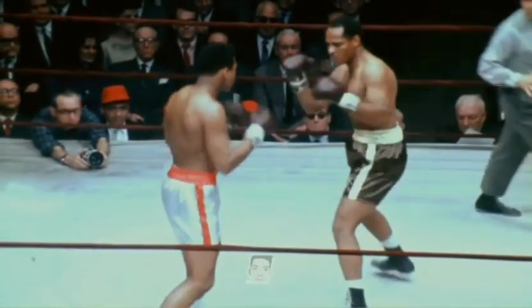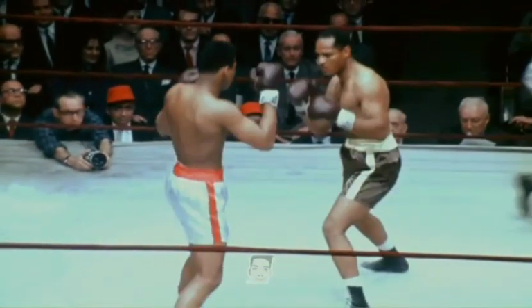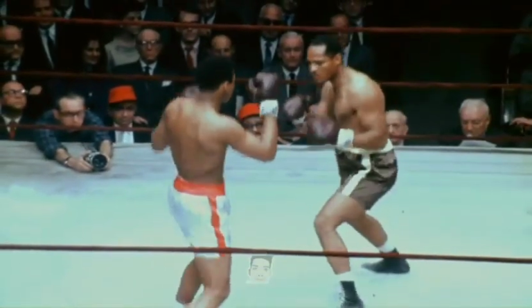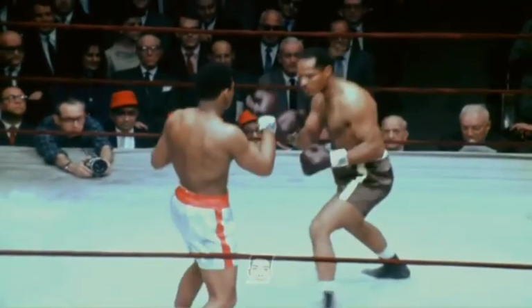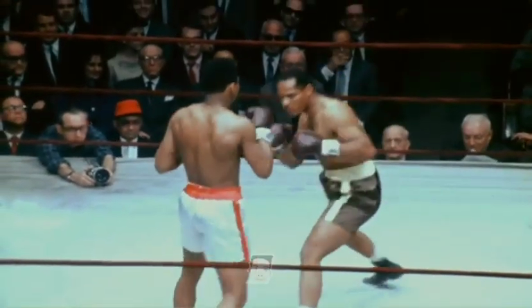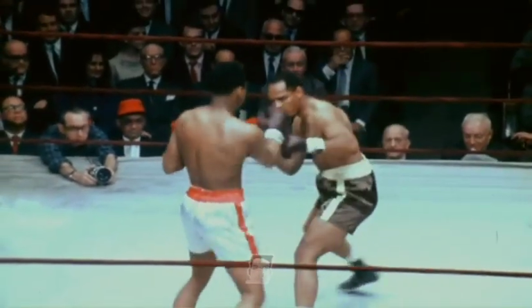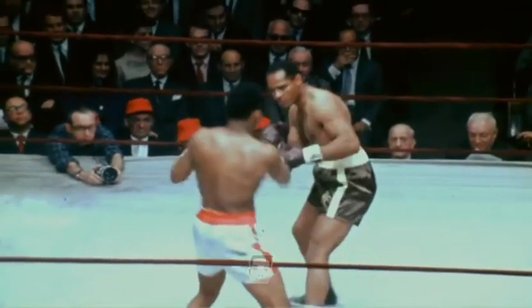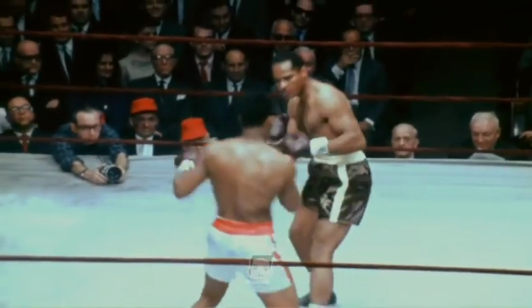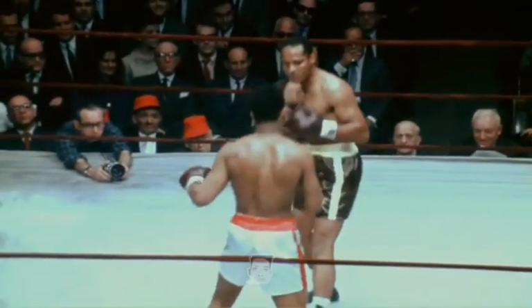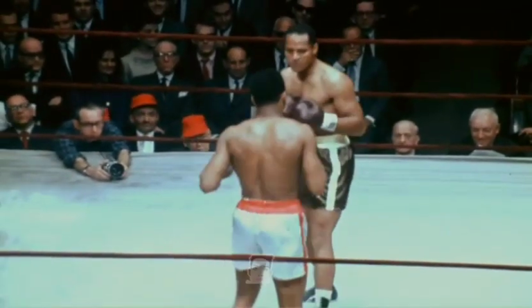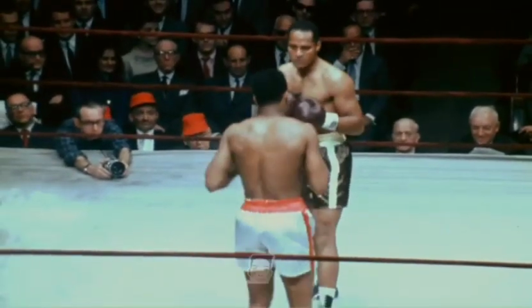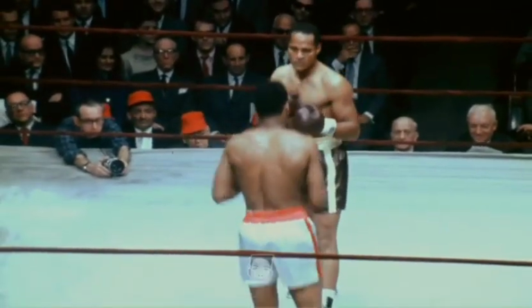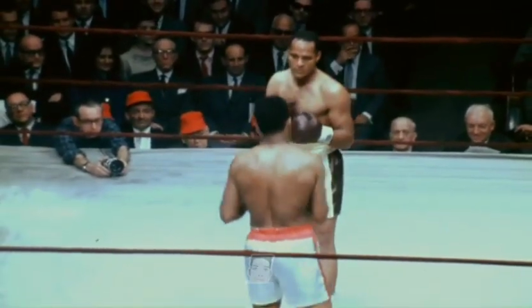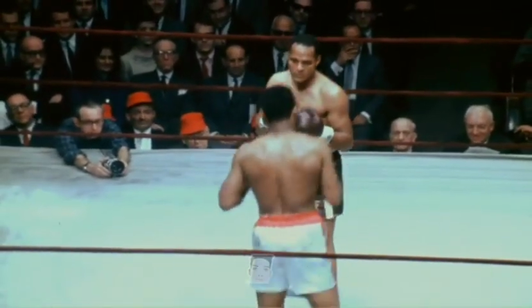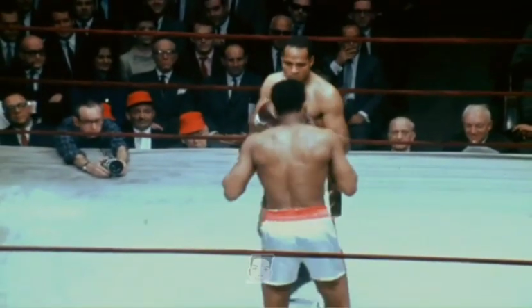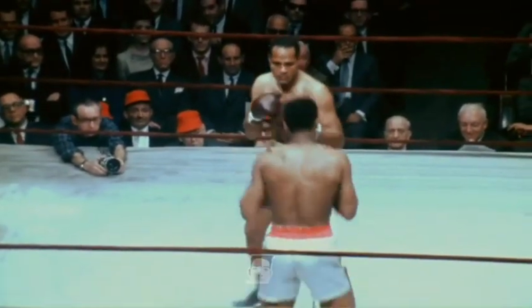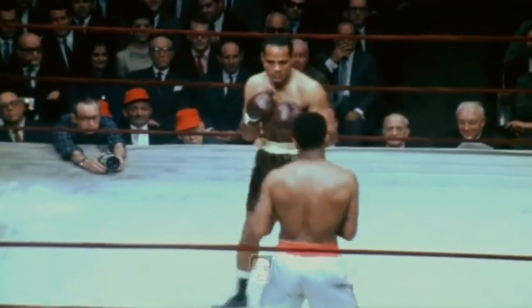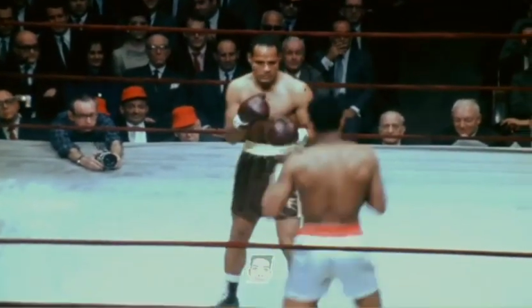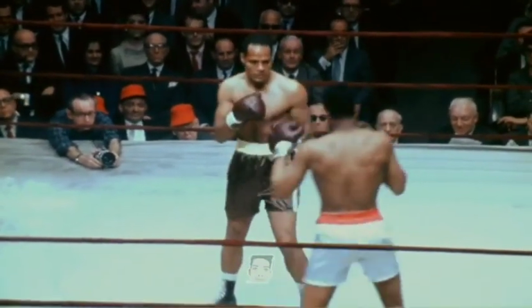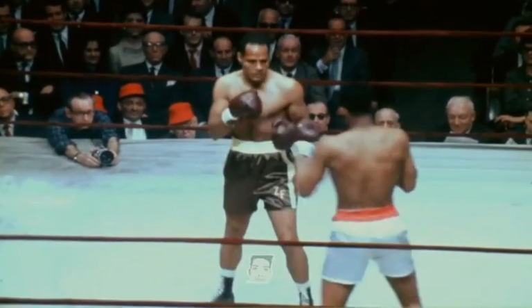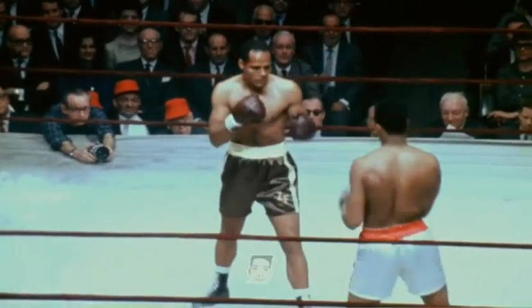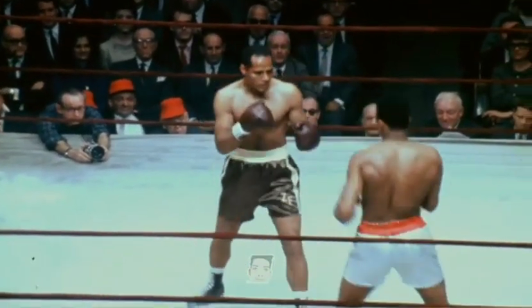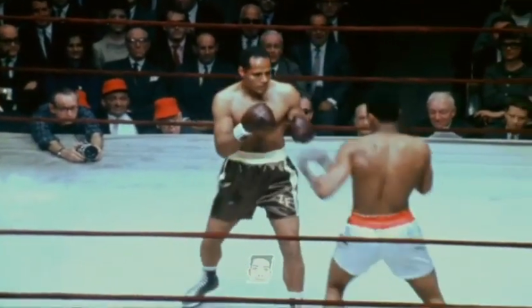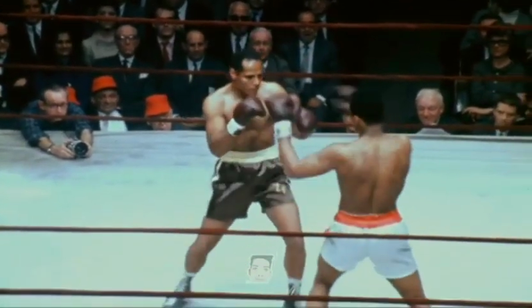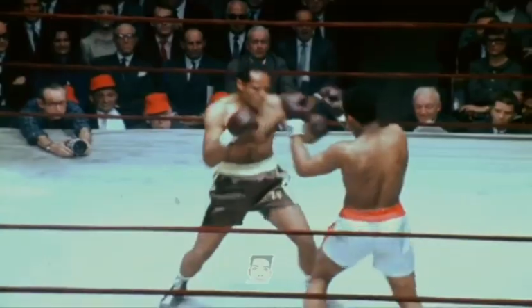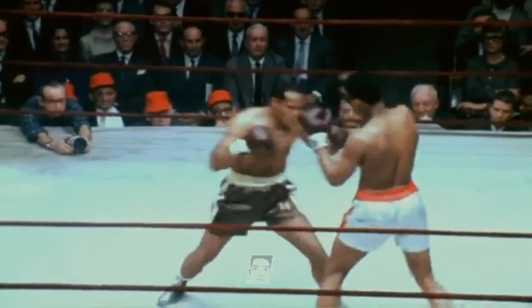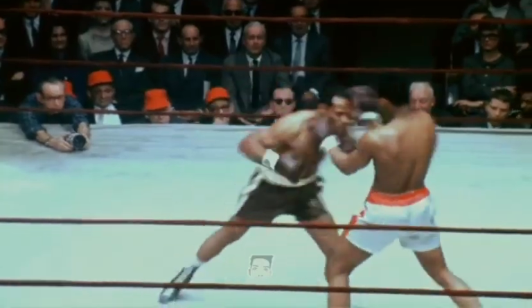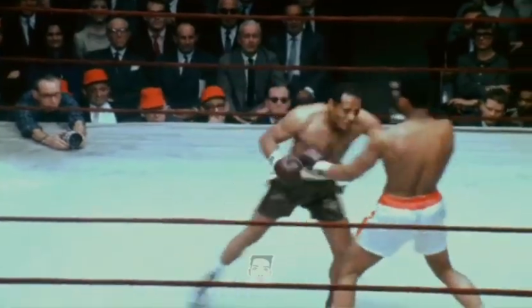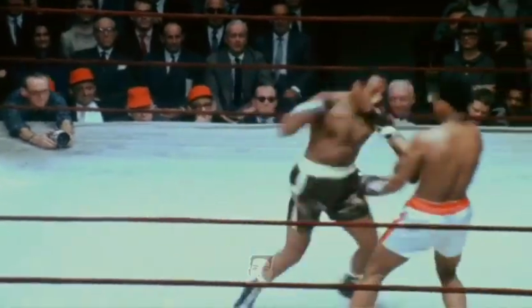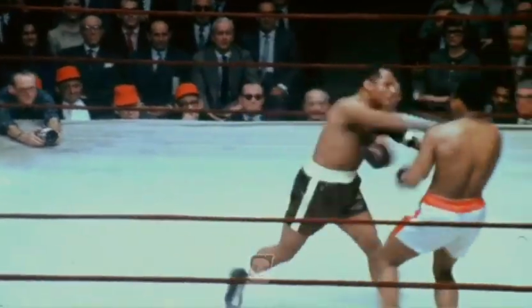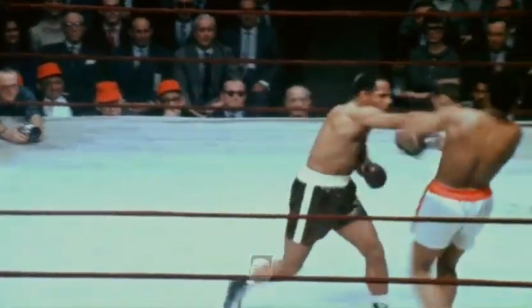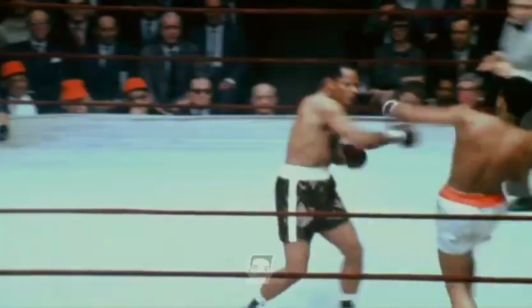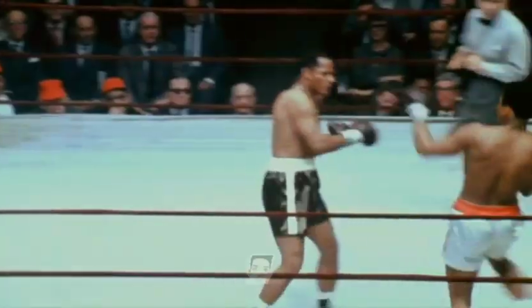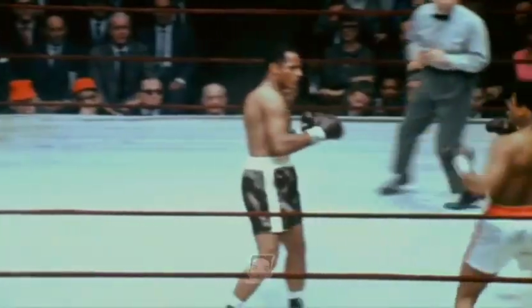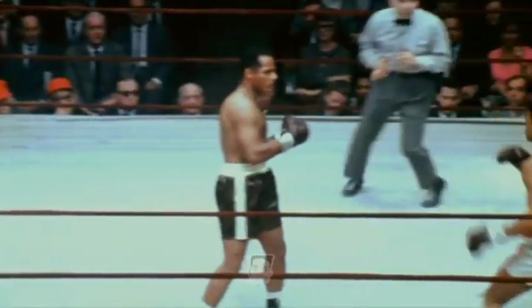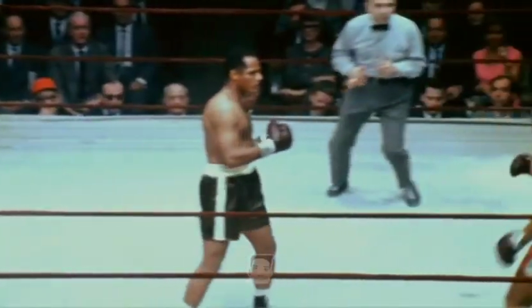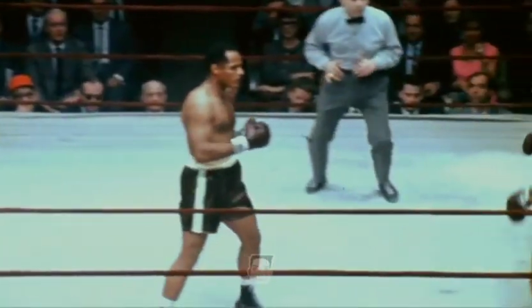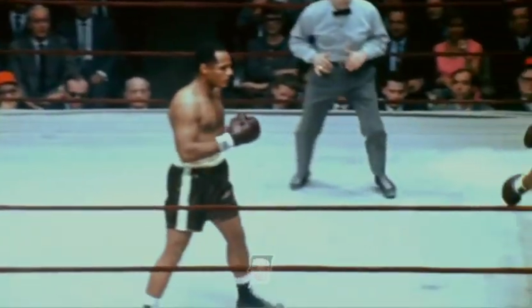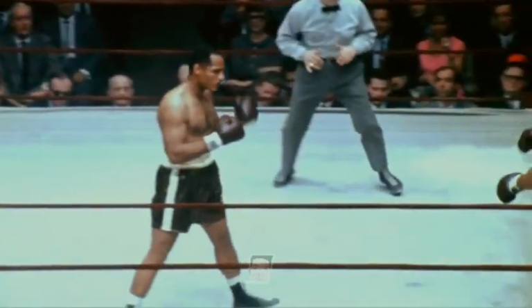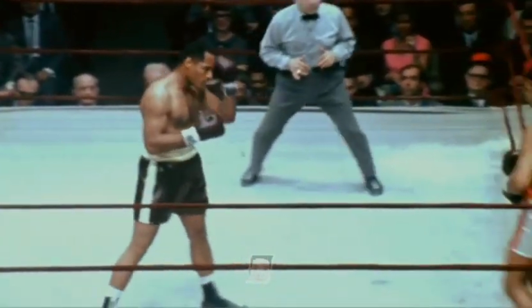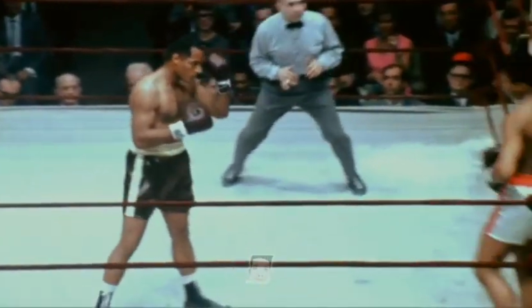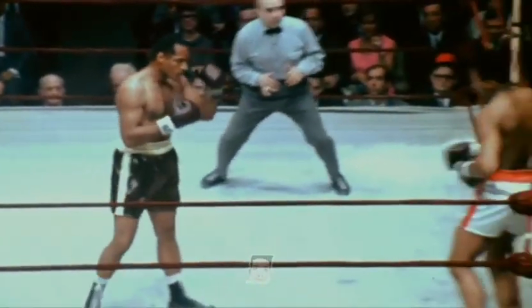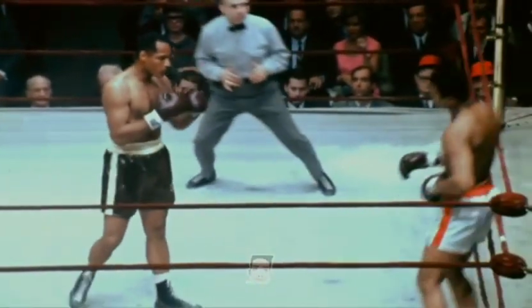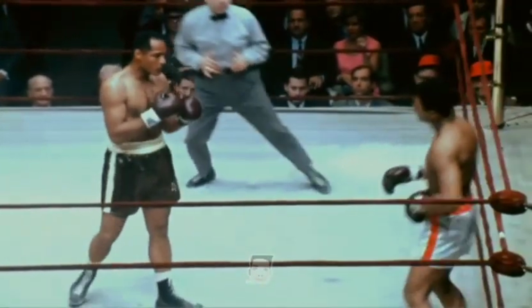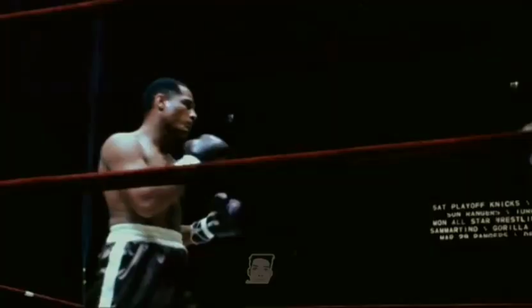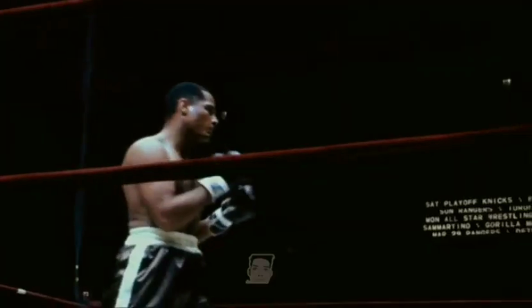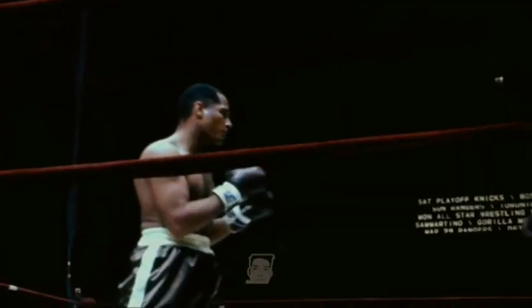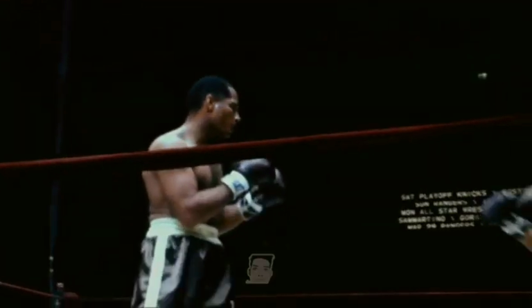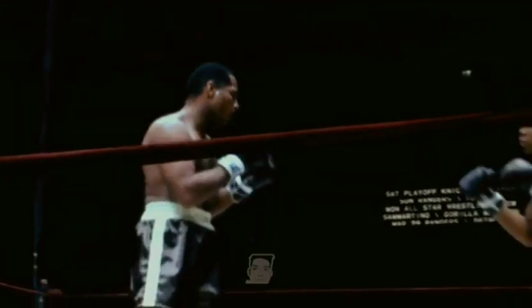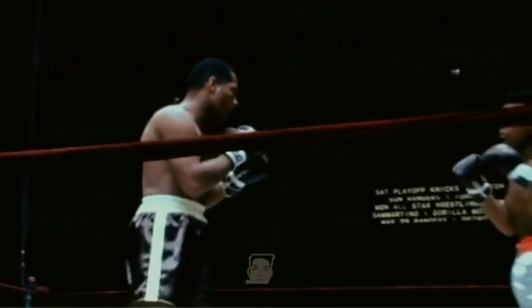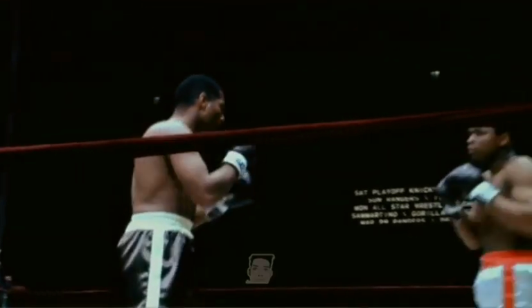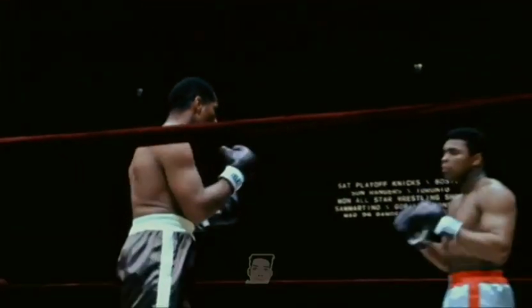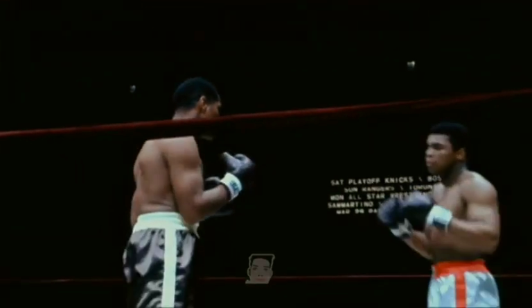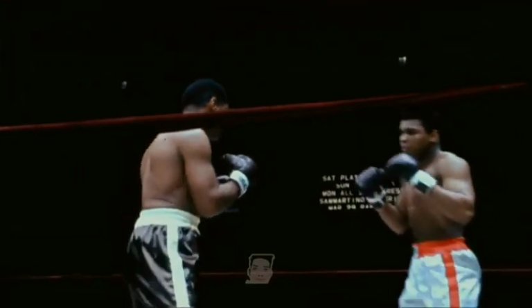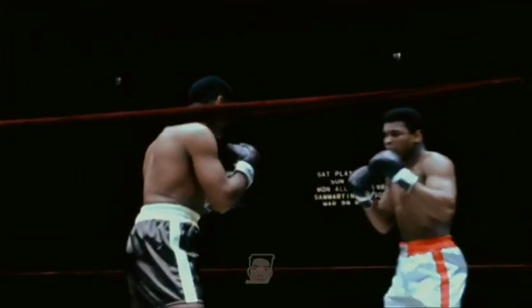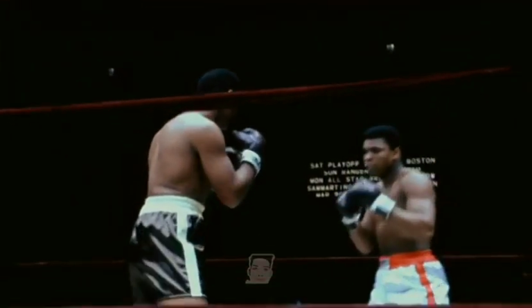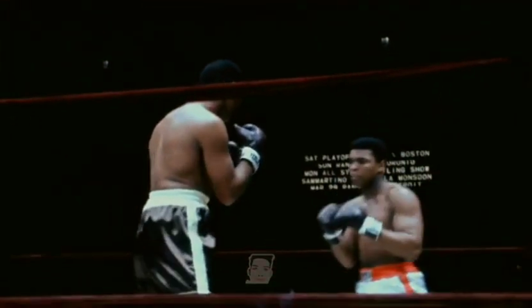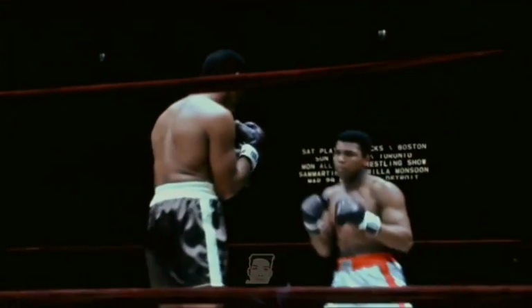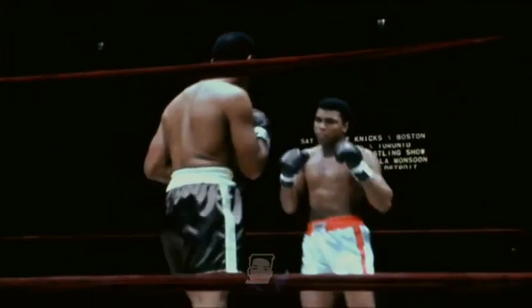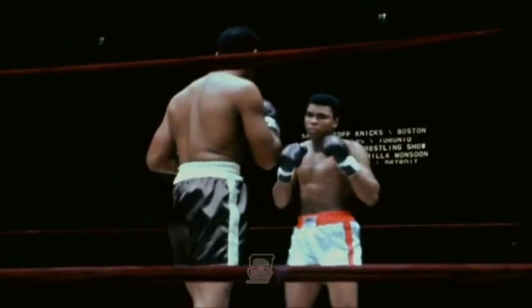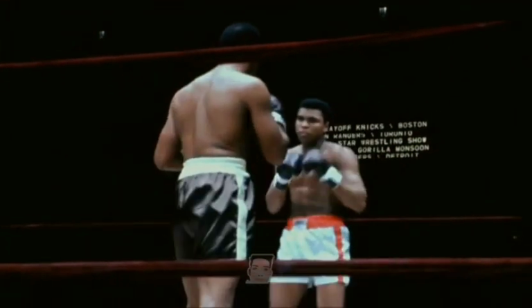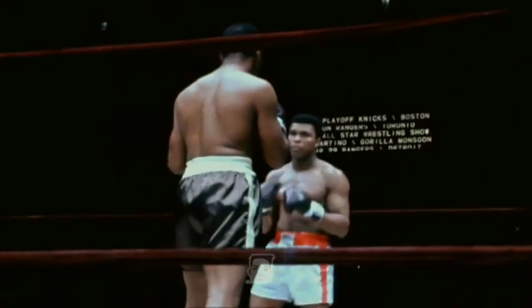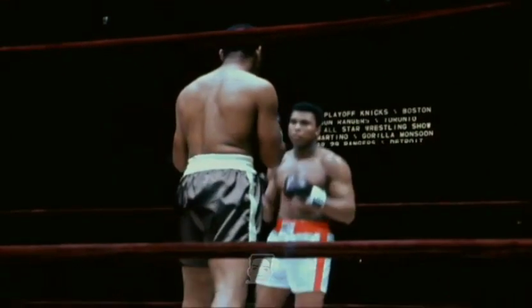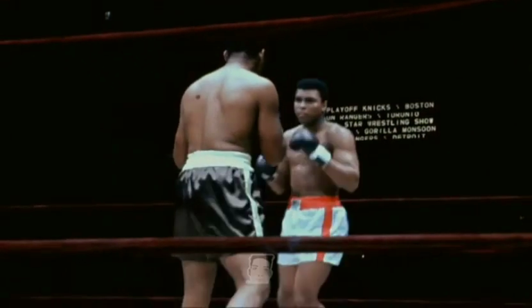Foley is a patient fighter, a counterpuncher, and the champion has speed — great speed.